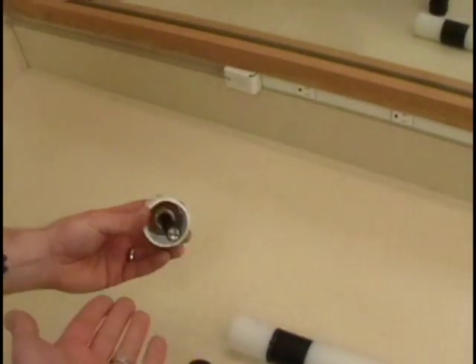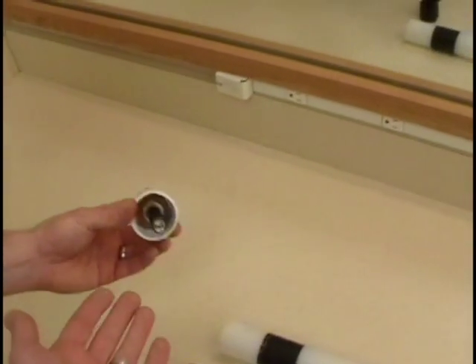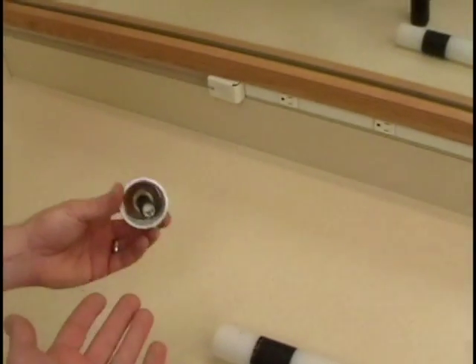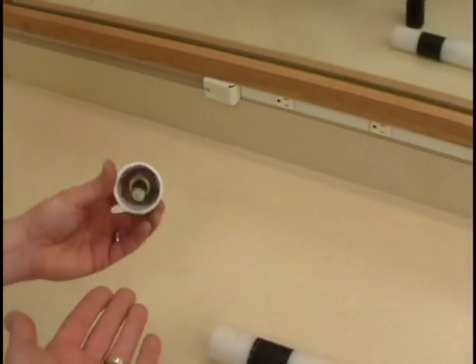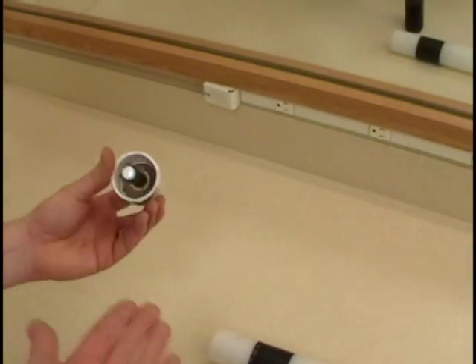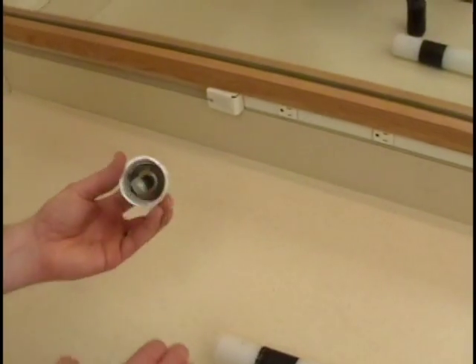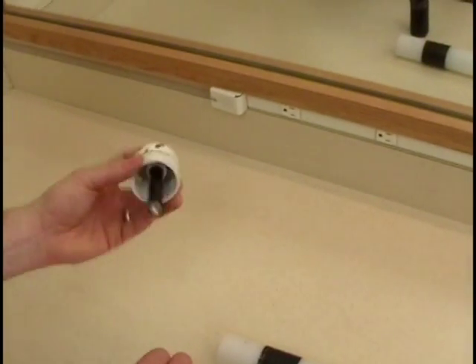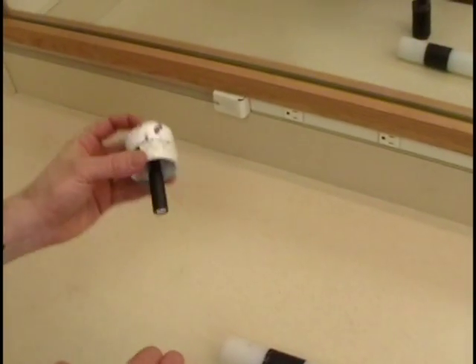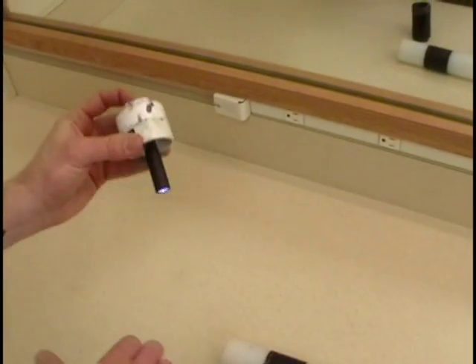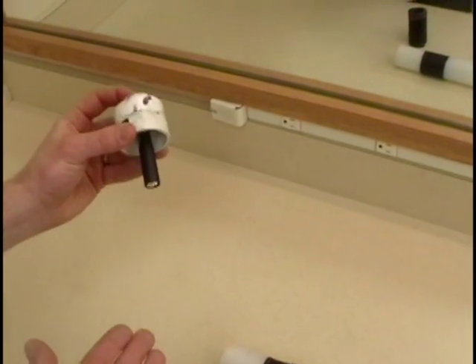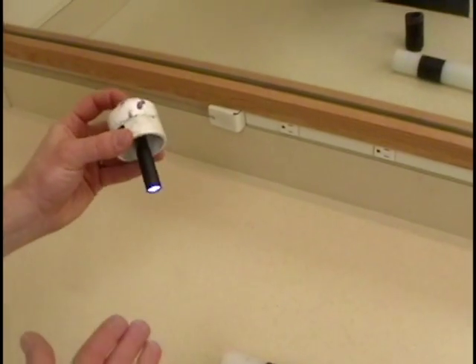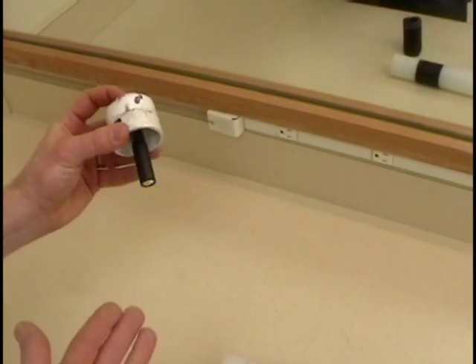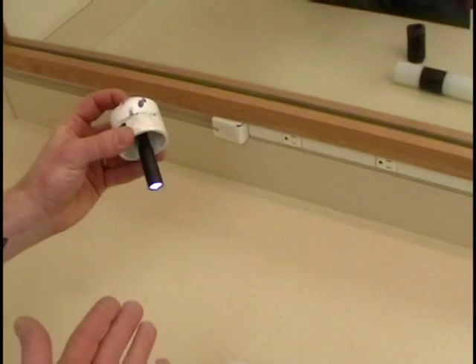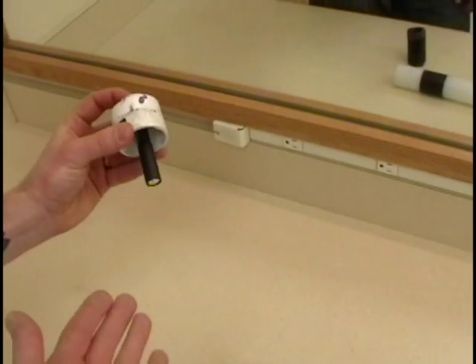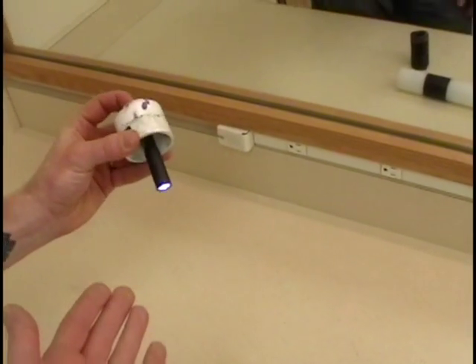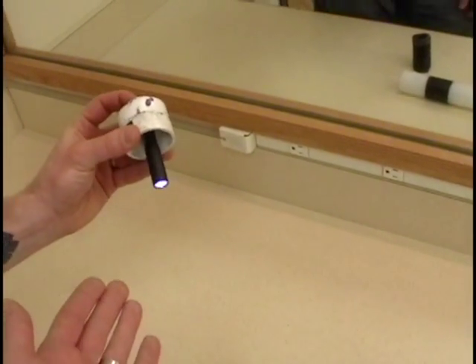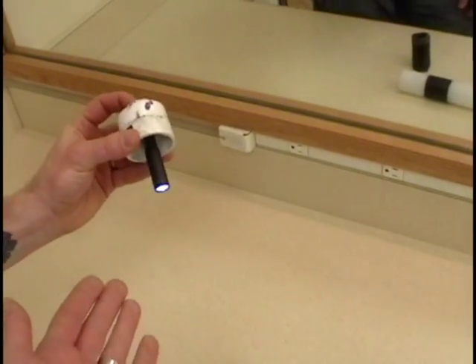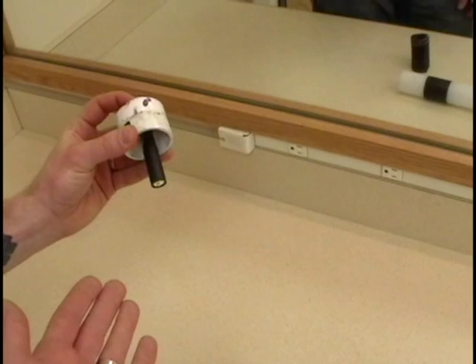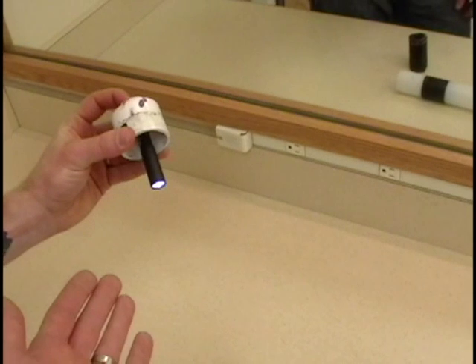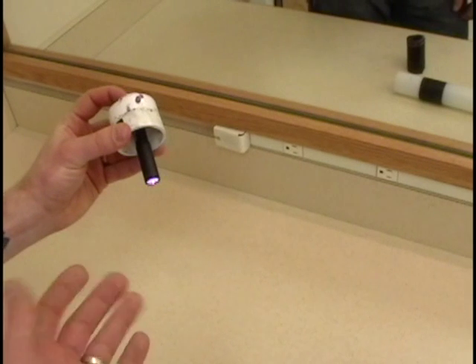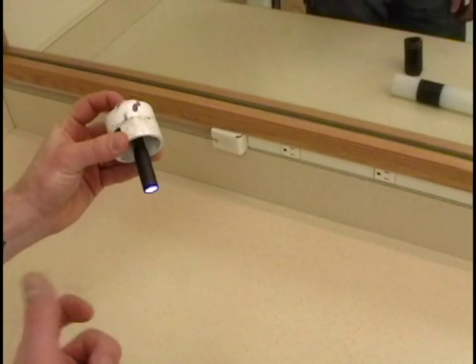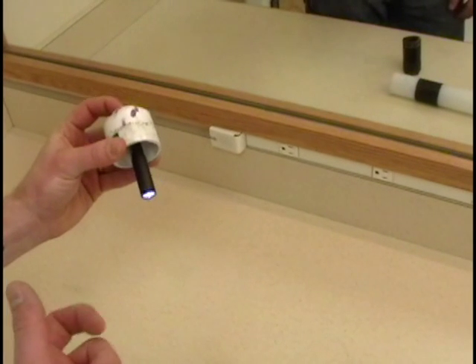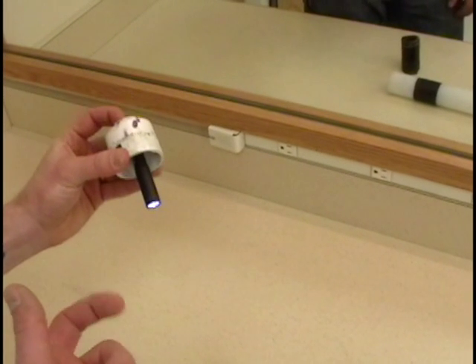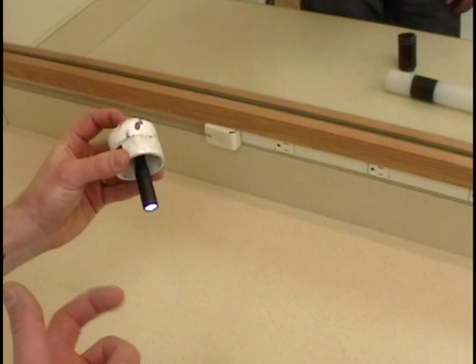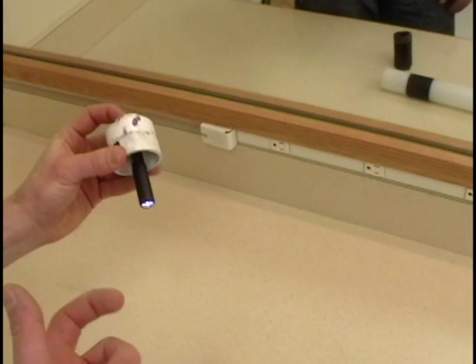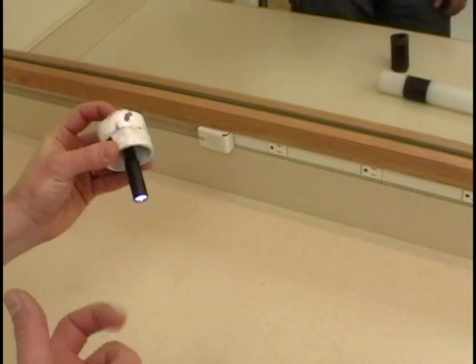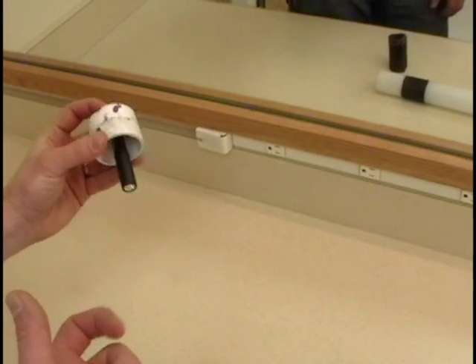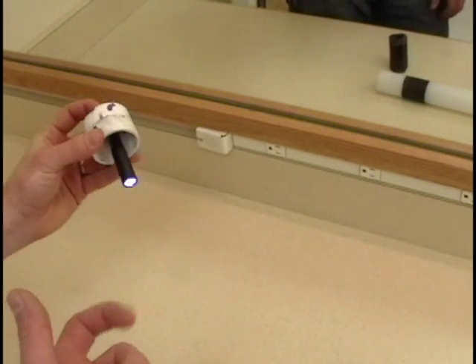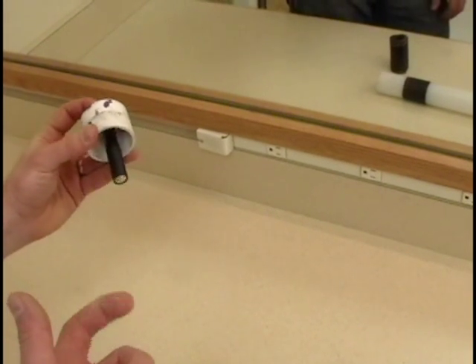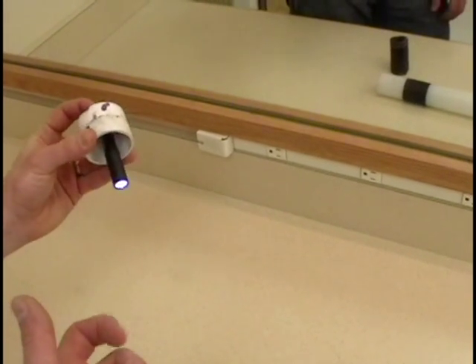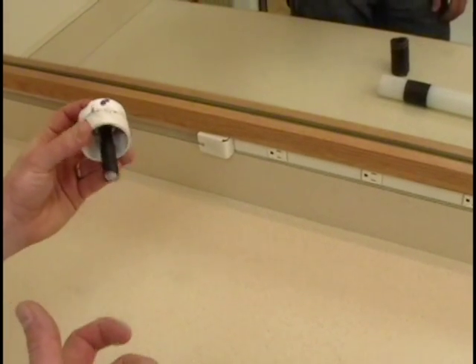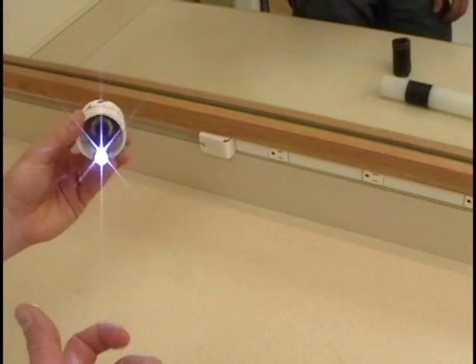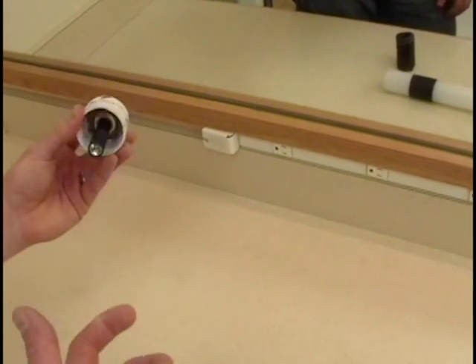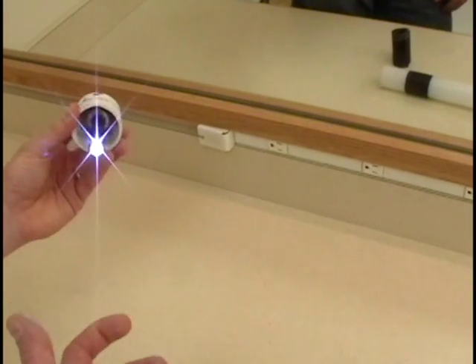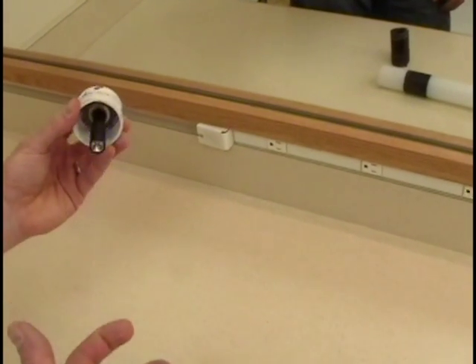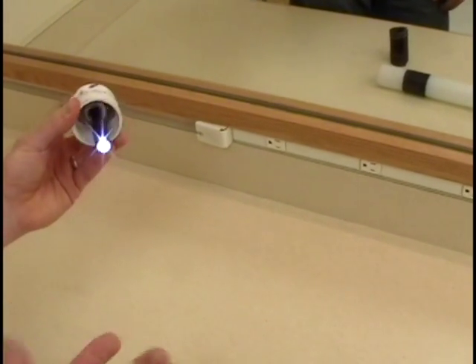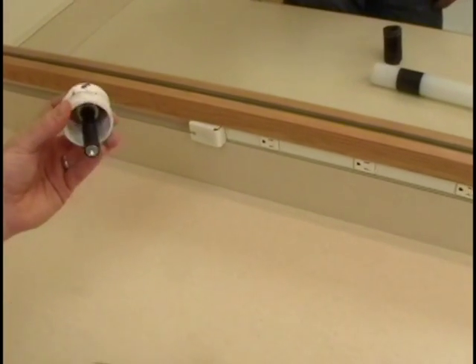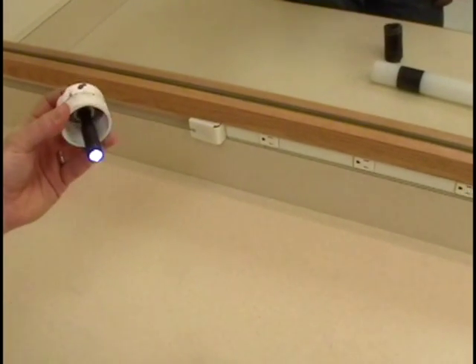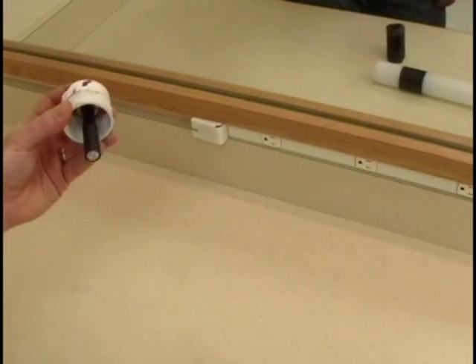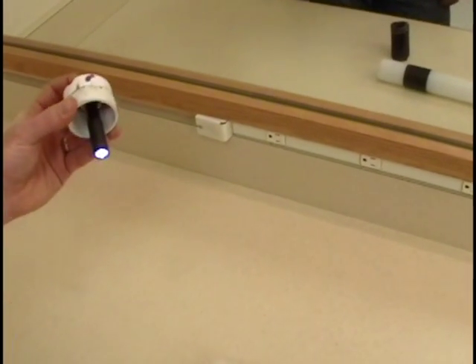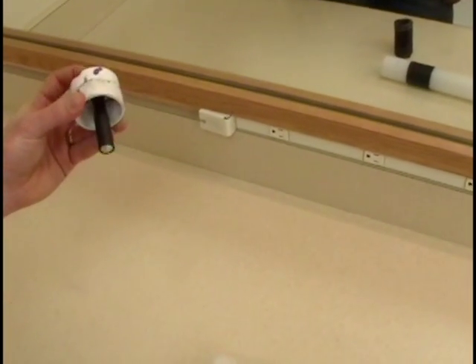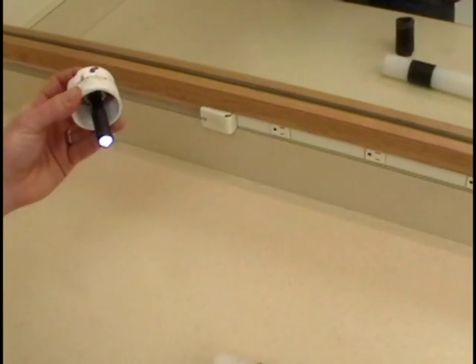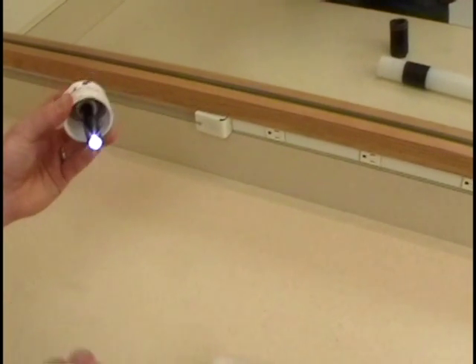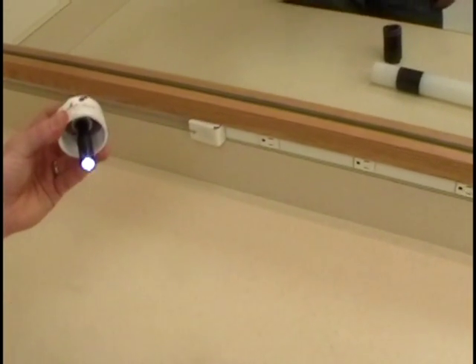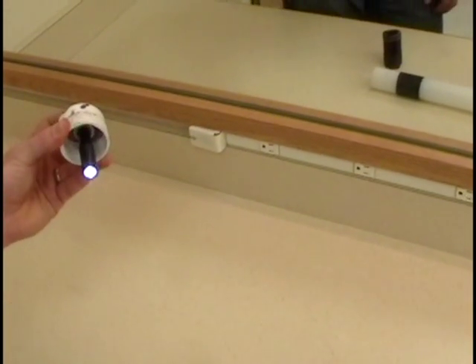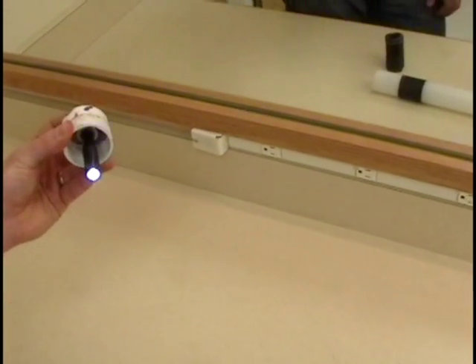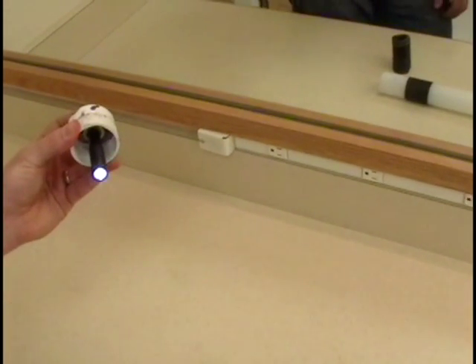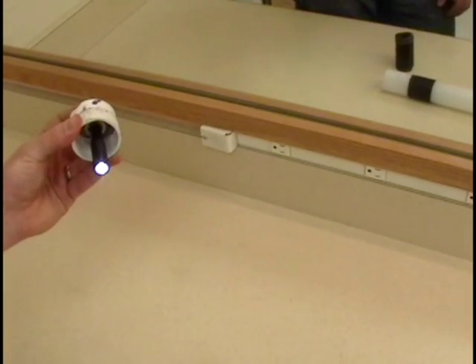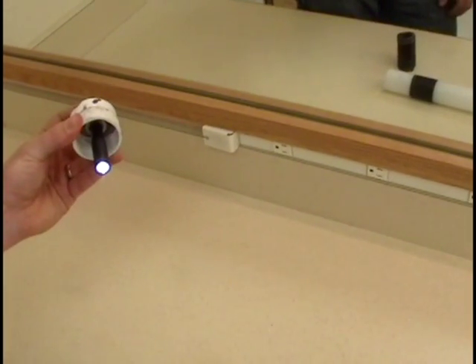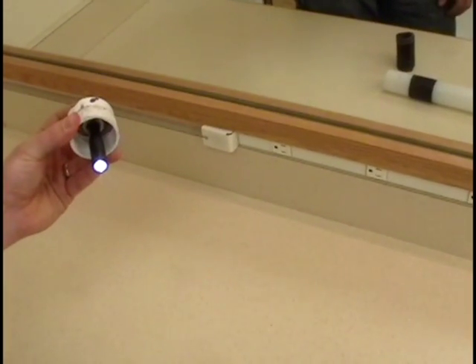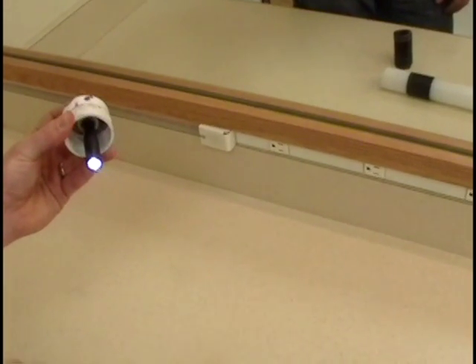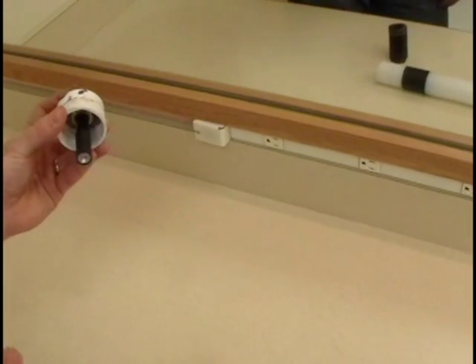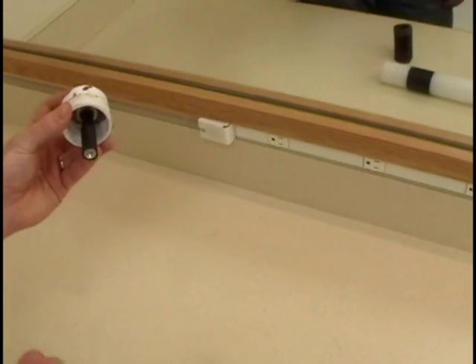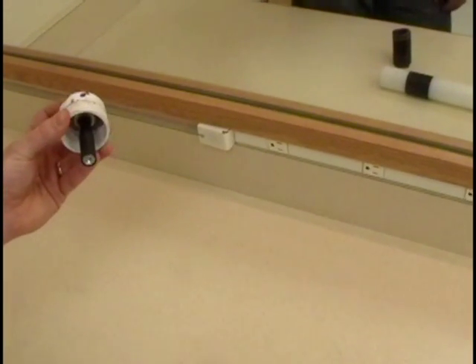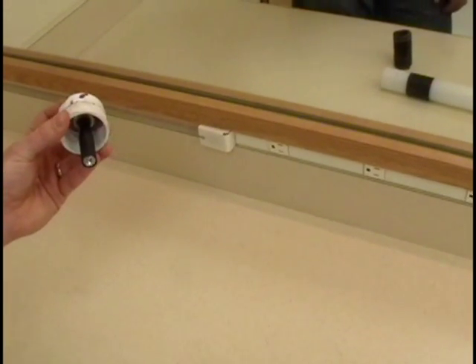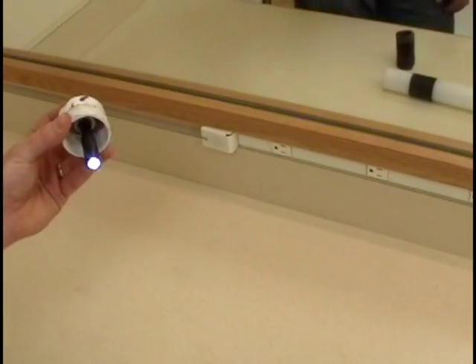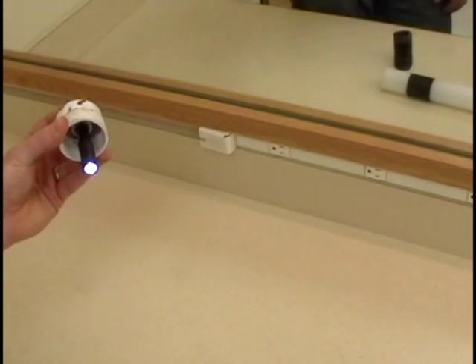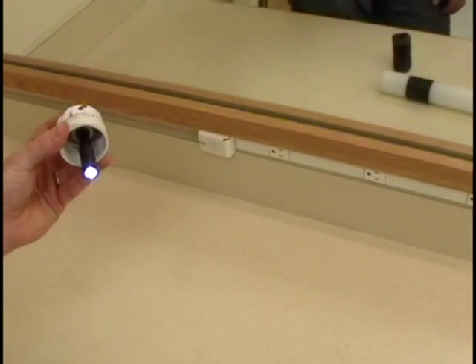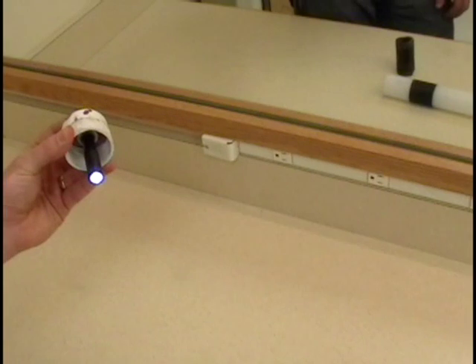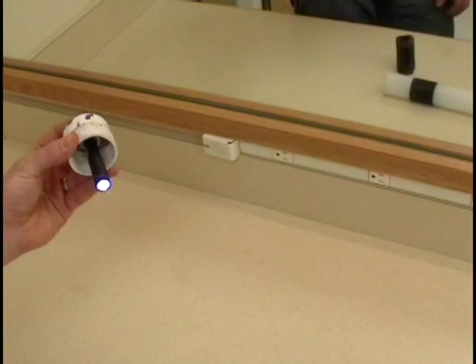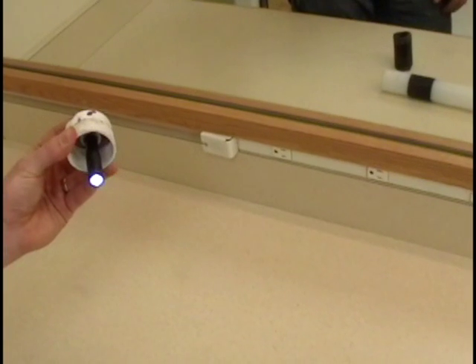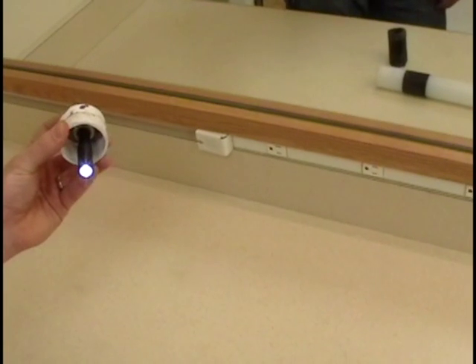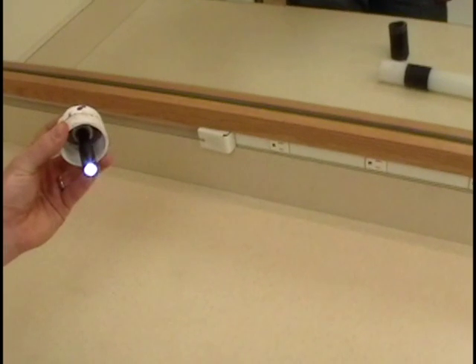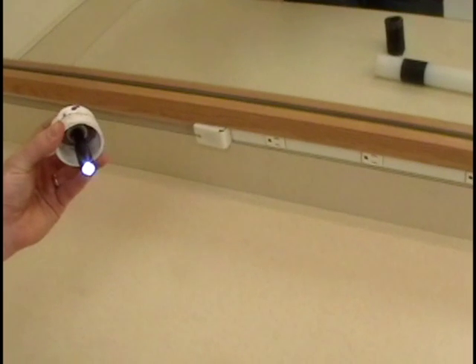The momentary switch is what allows us to strobe it. You just tap the momentary switch to strobe, or hold it on or click it on to keep it on.